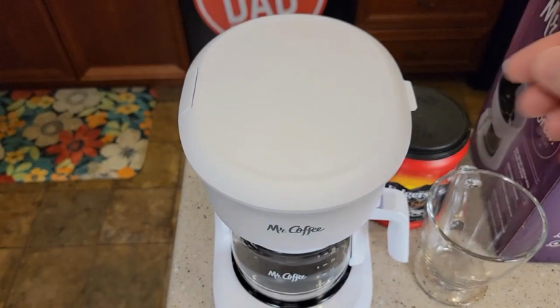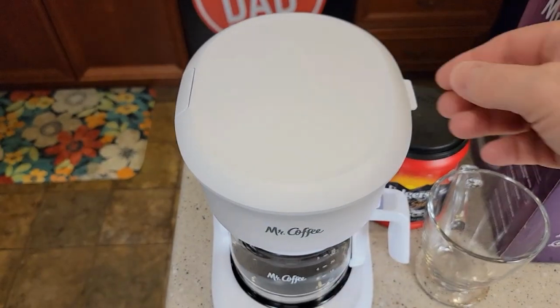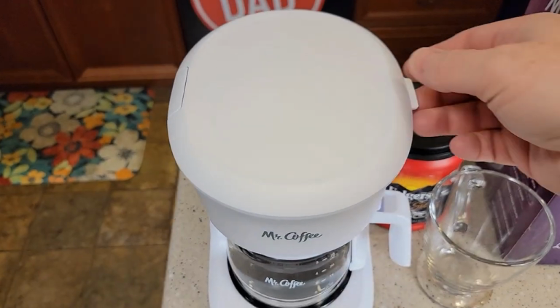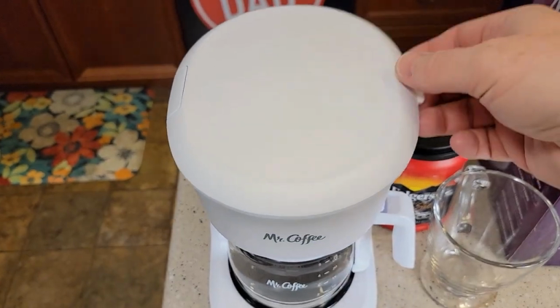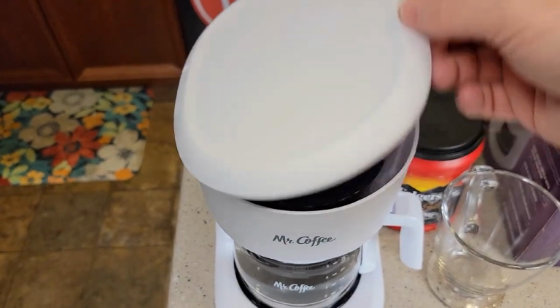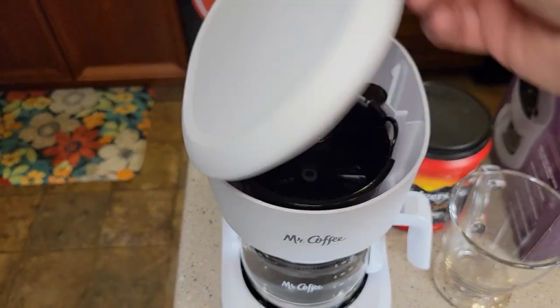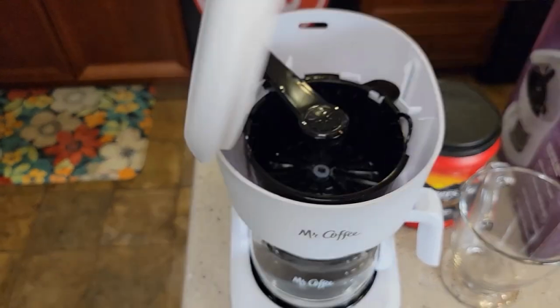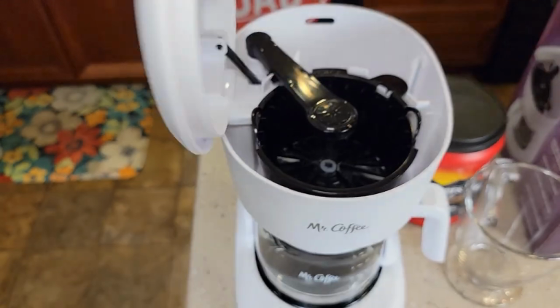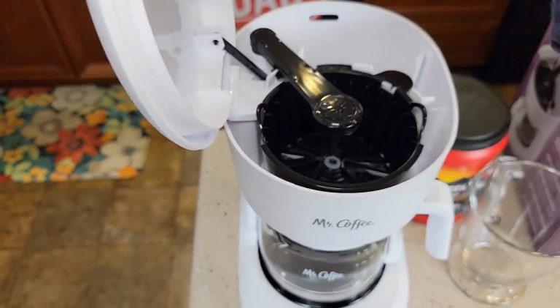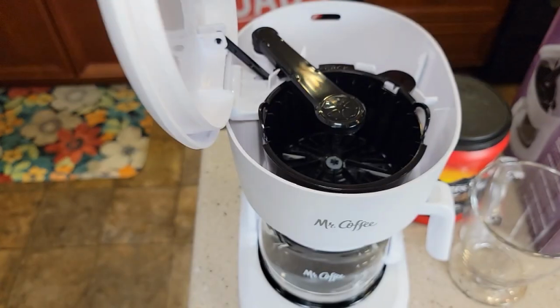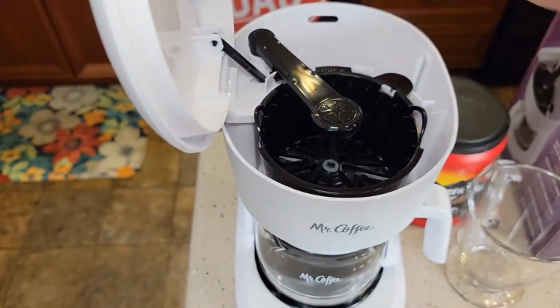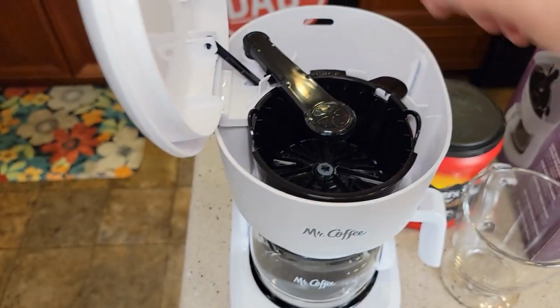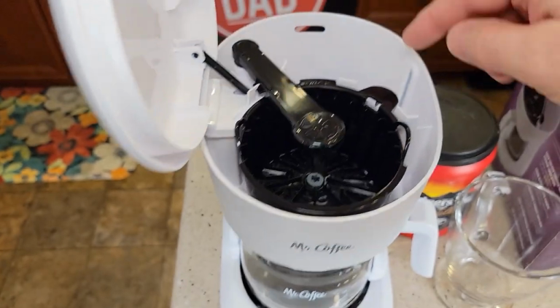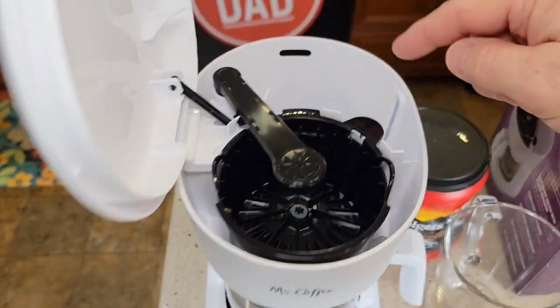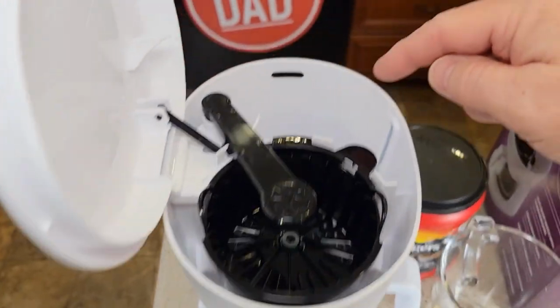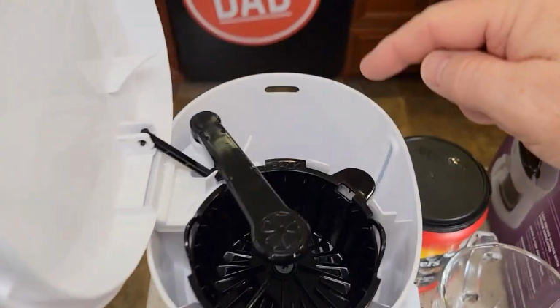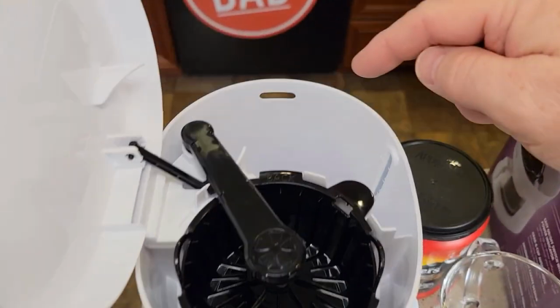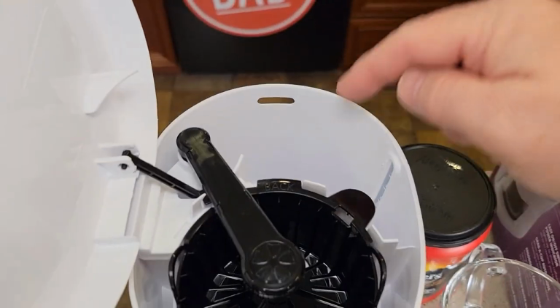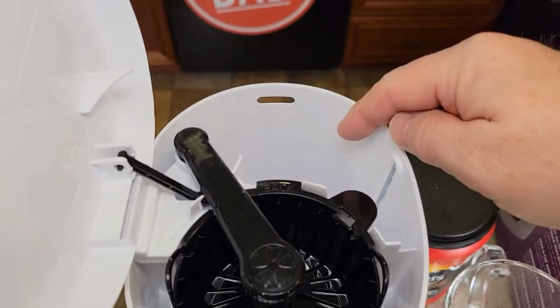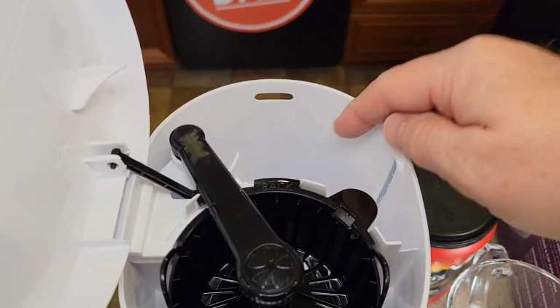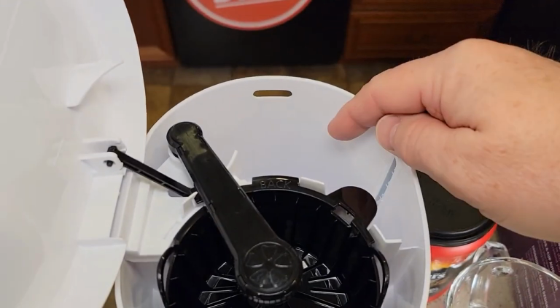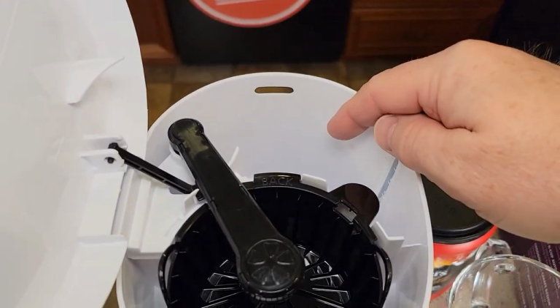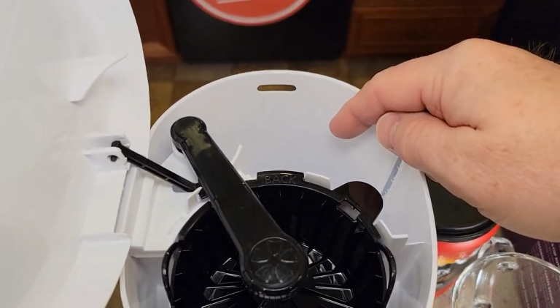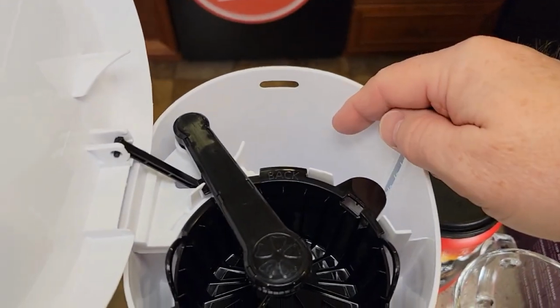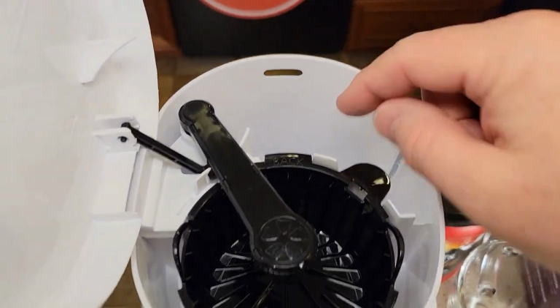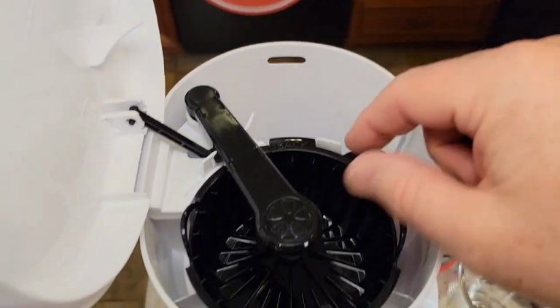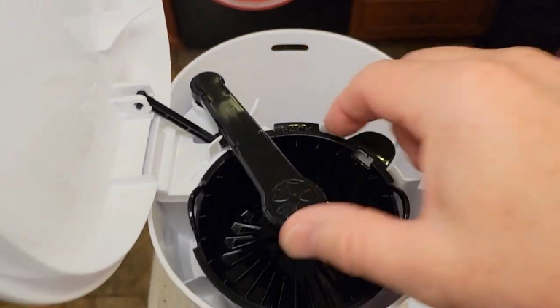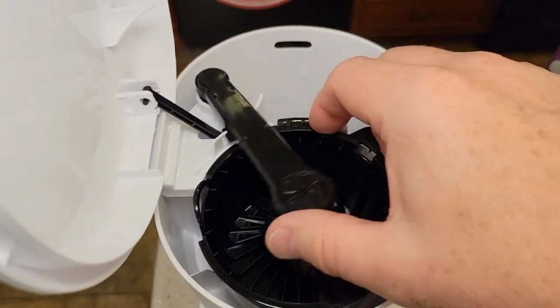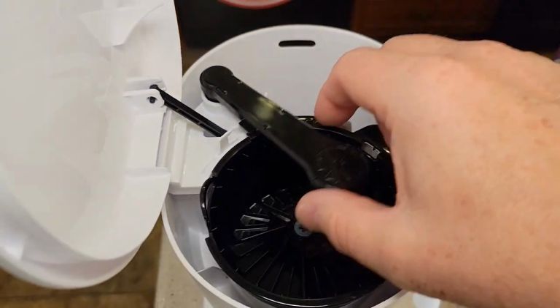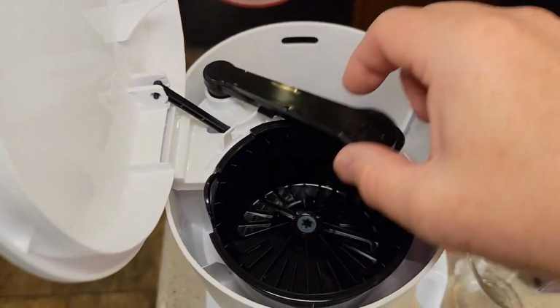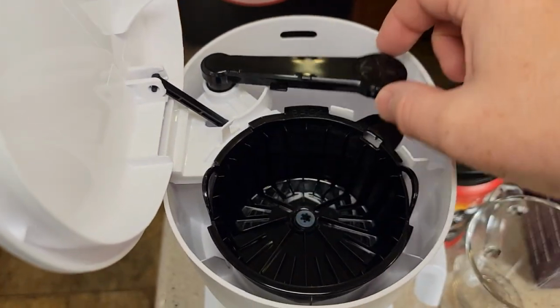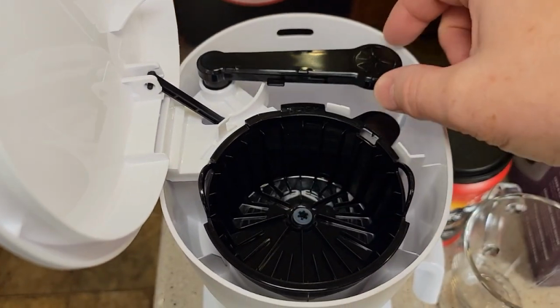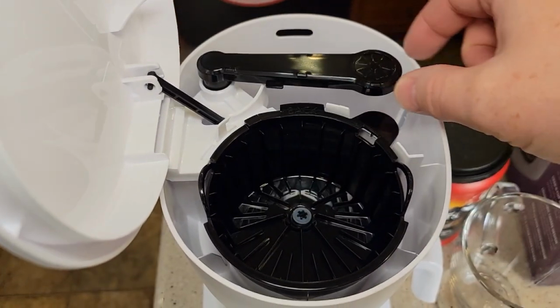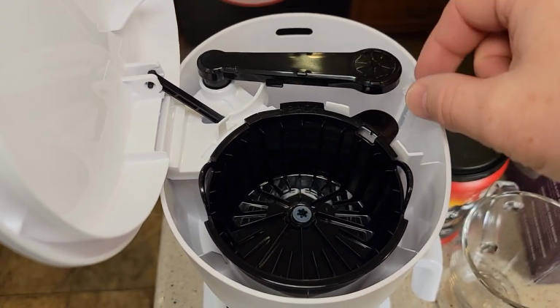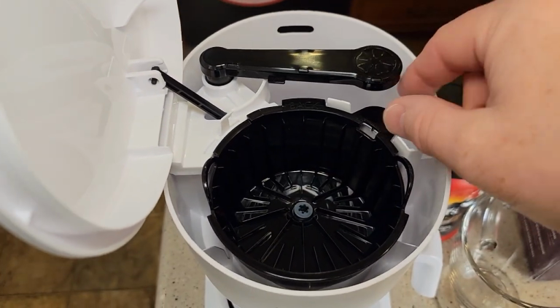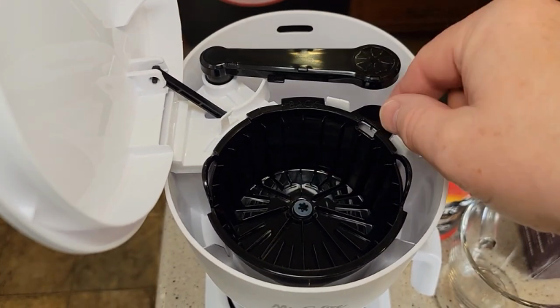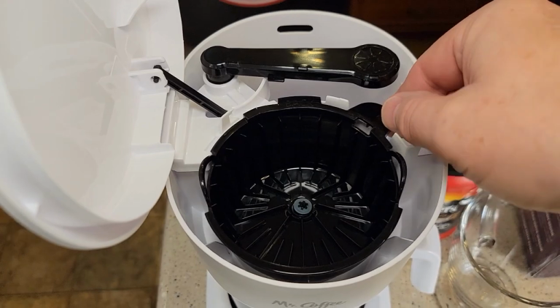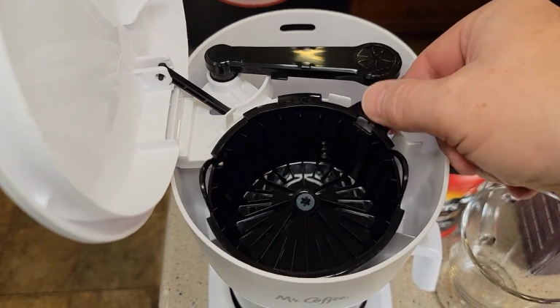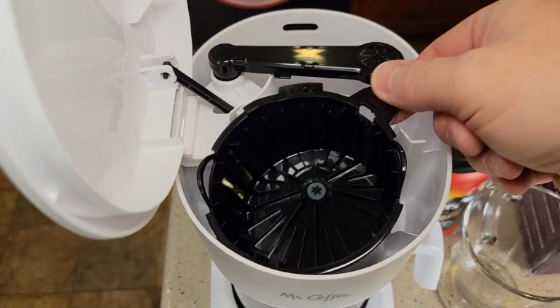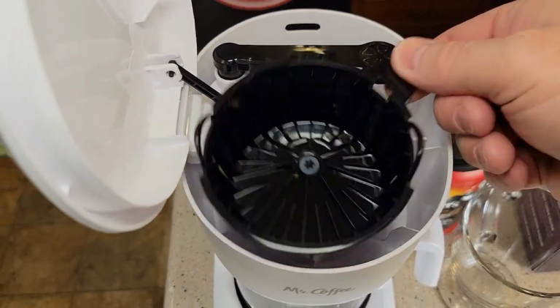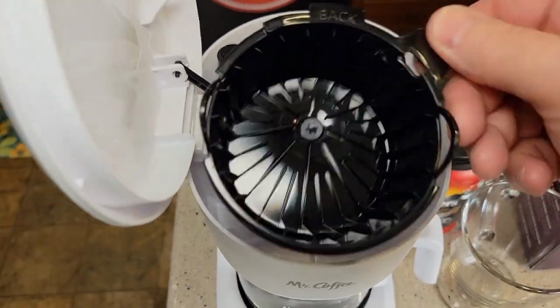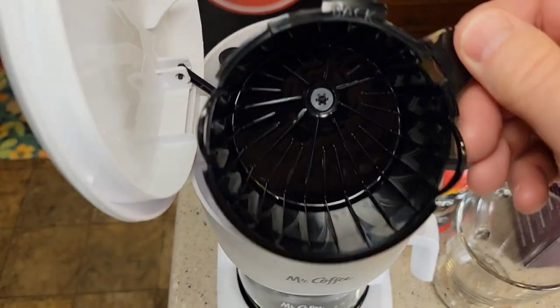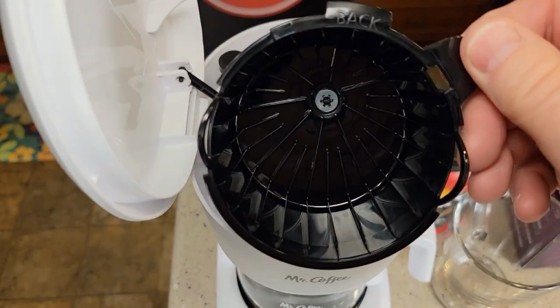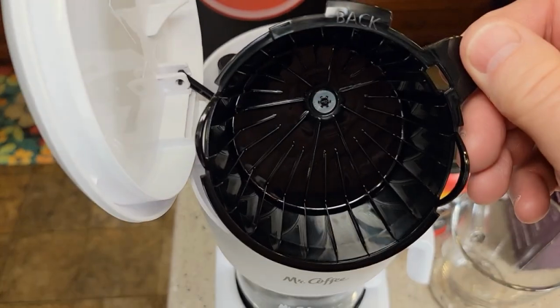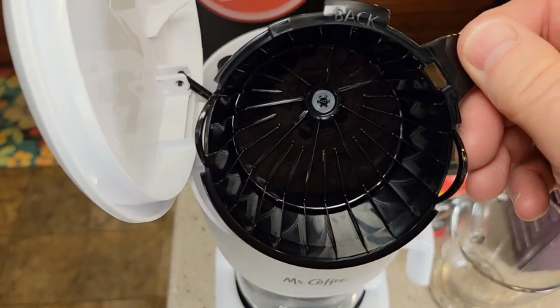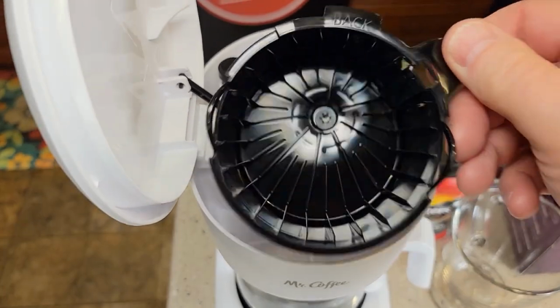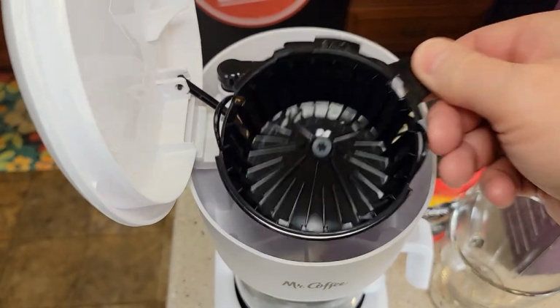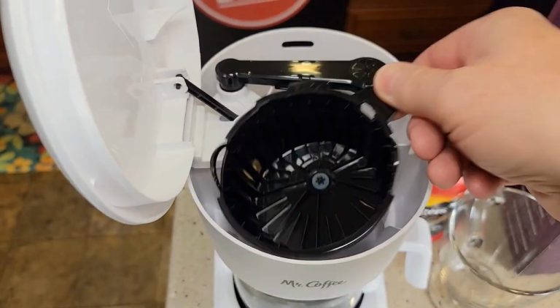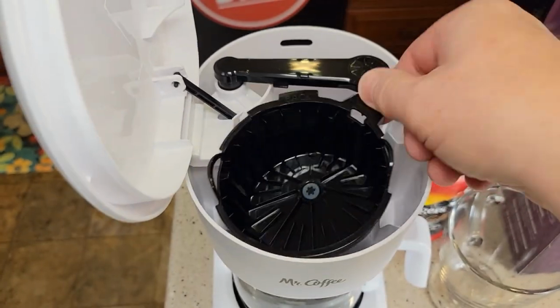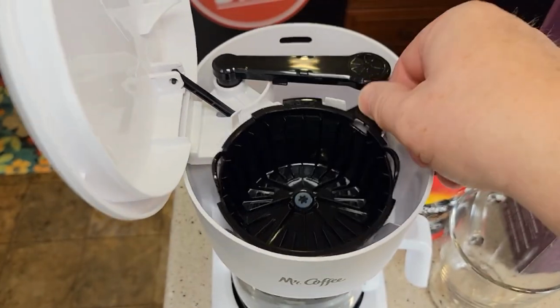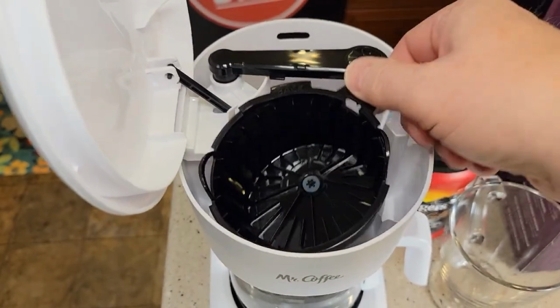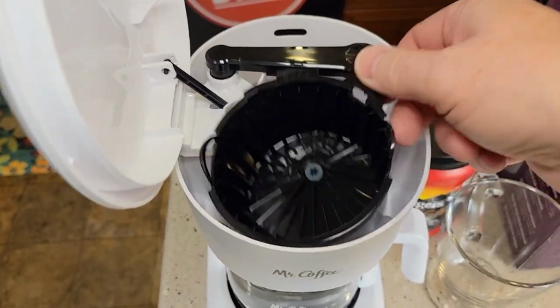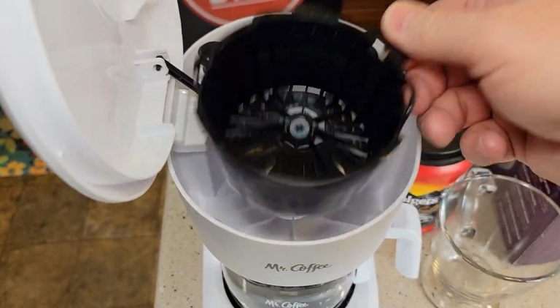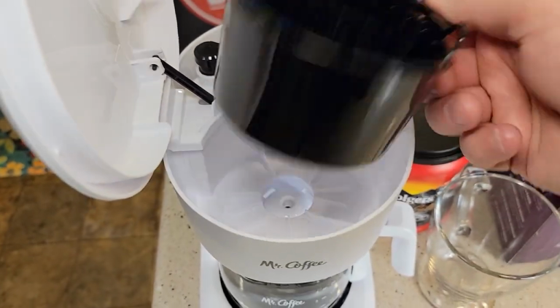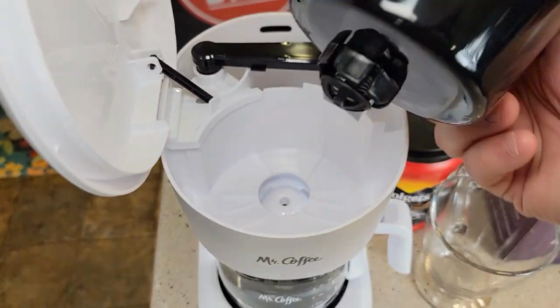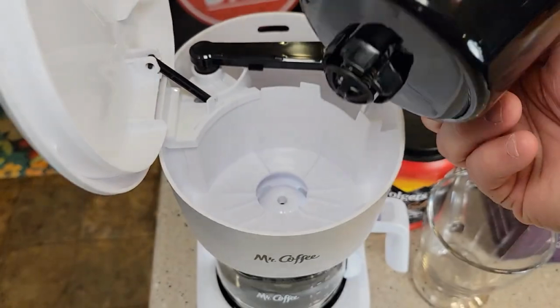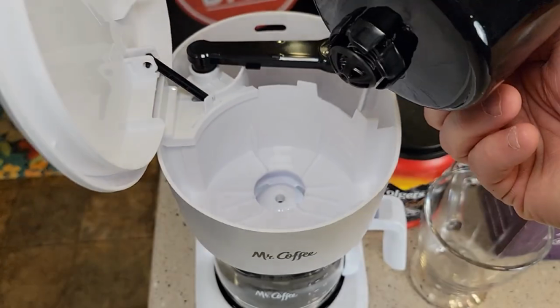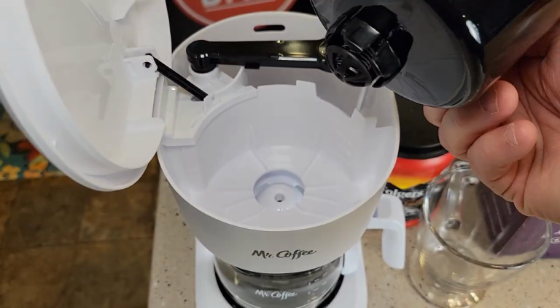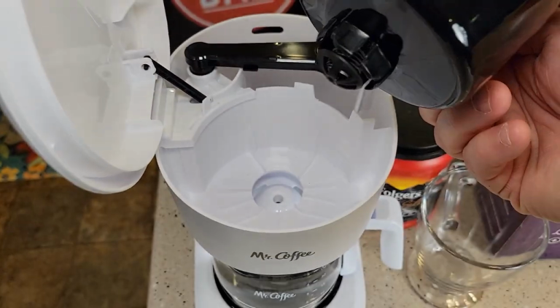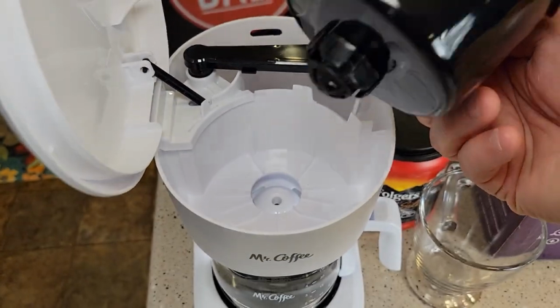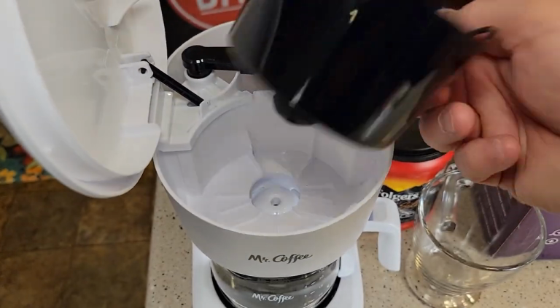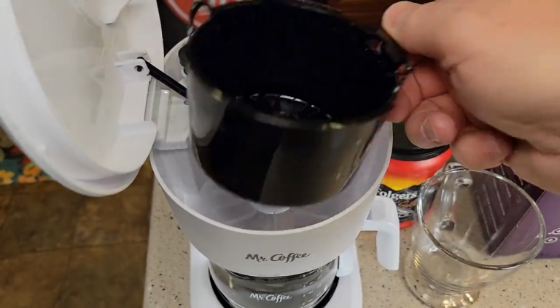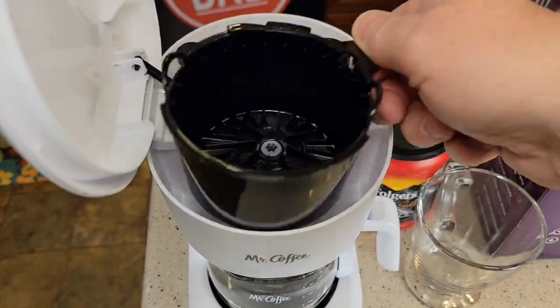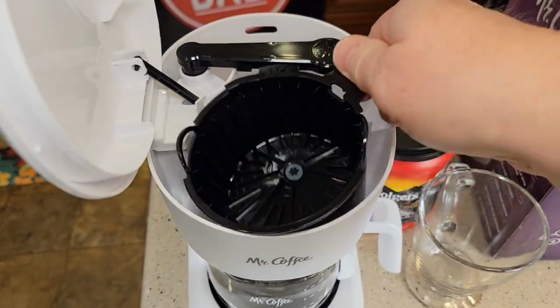So up here is where we're going to put the coffee. This is where you're going to put the water. It's got a filter basket, and there's a little plunger in the bottom.